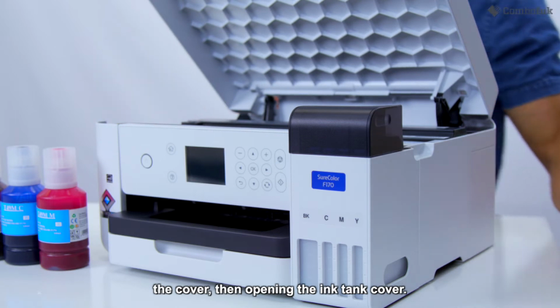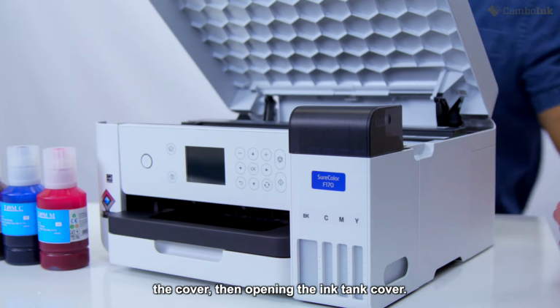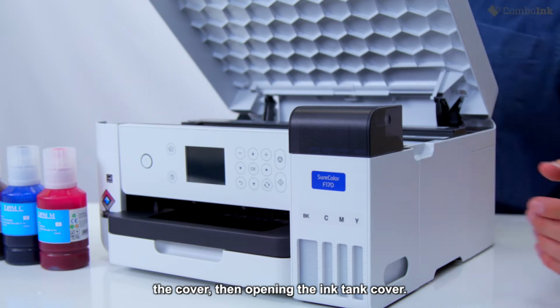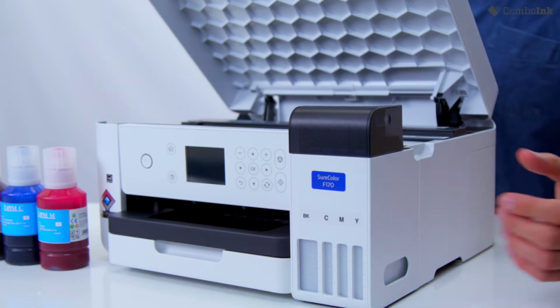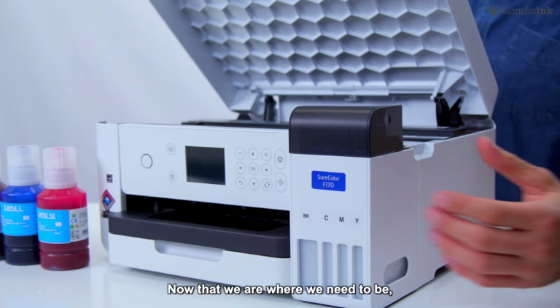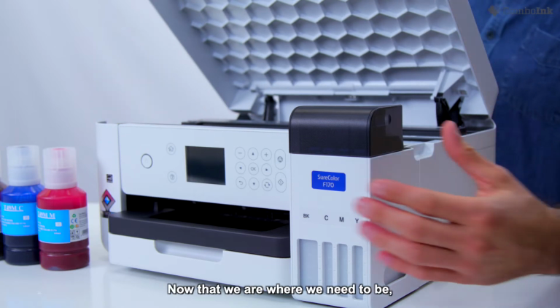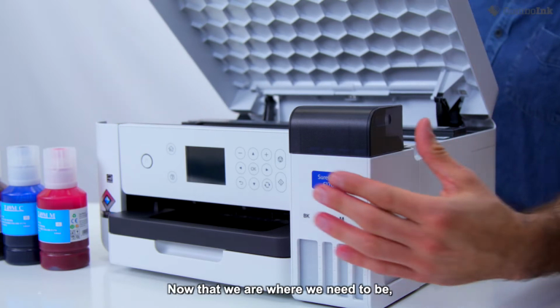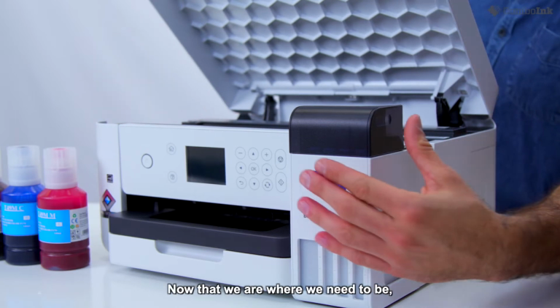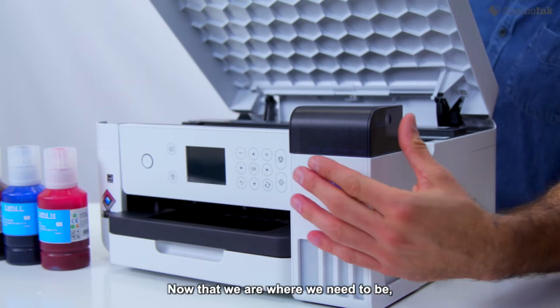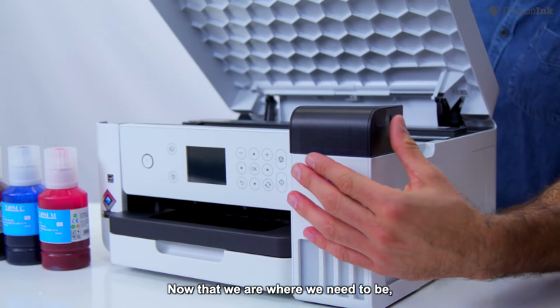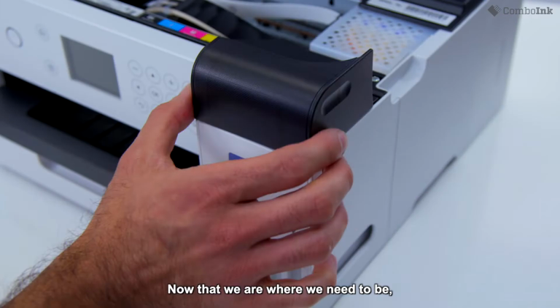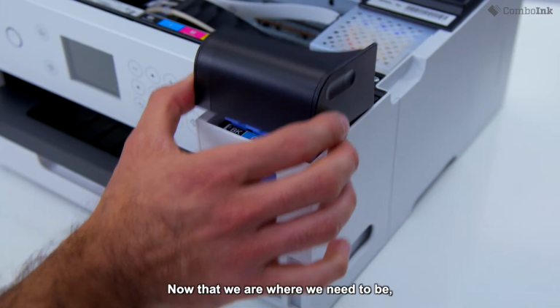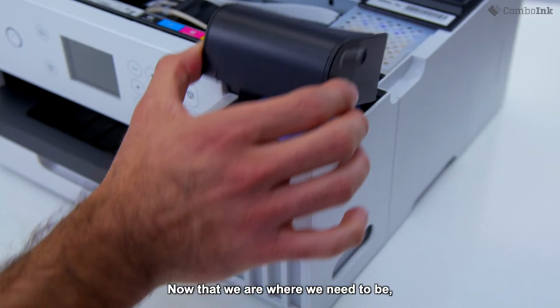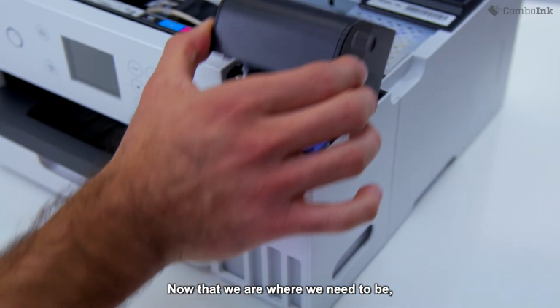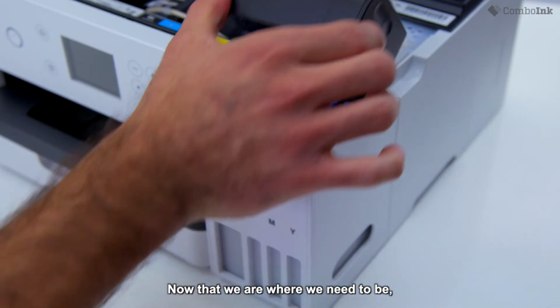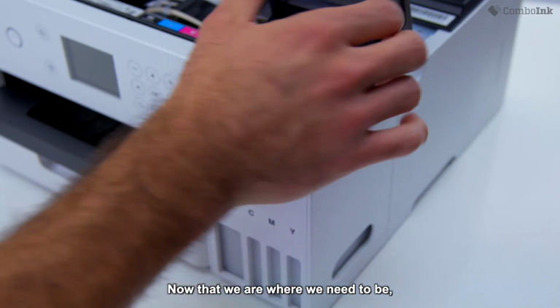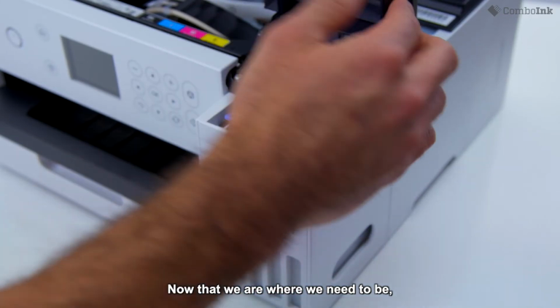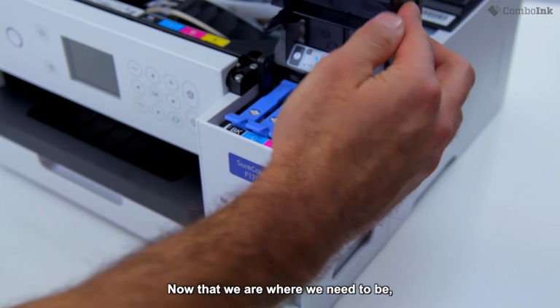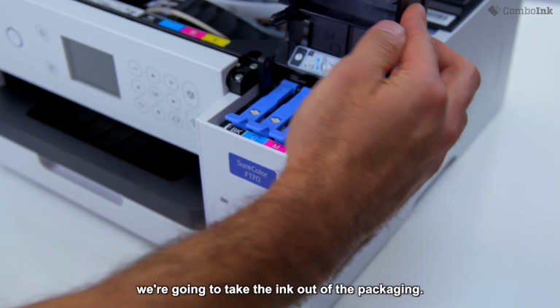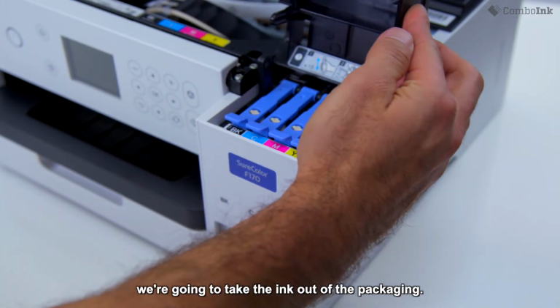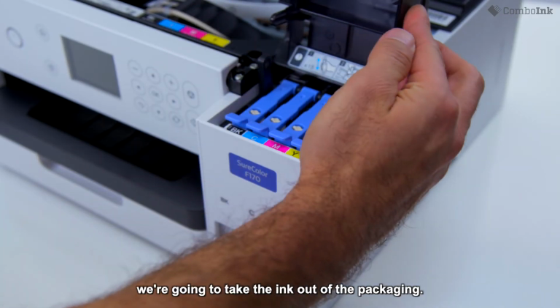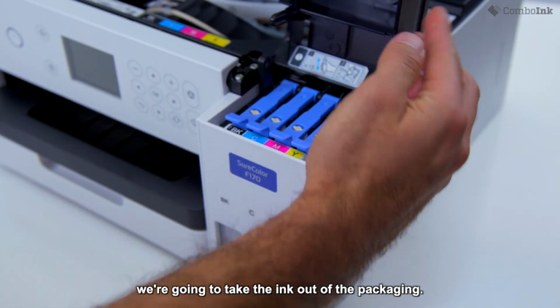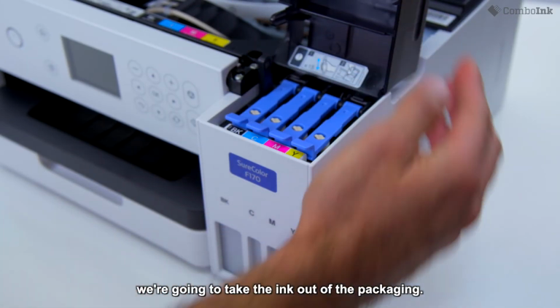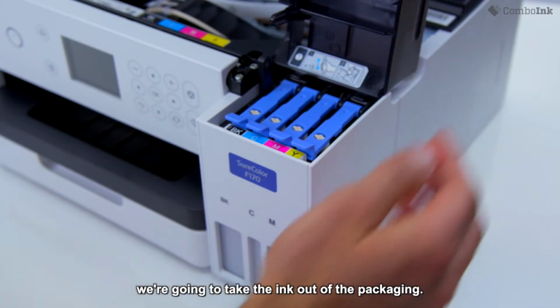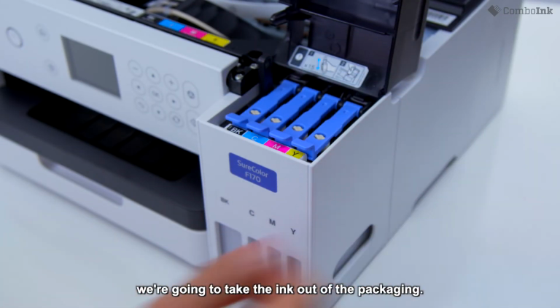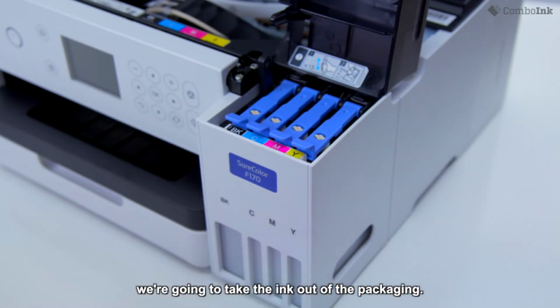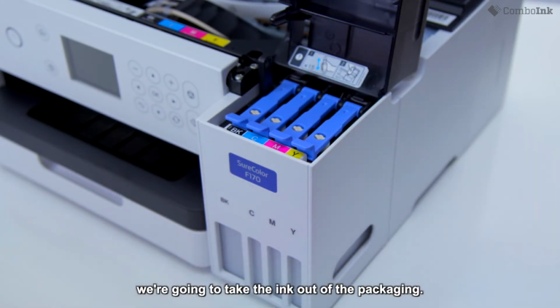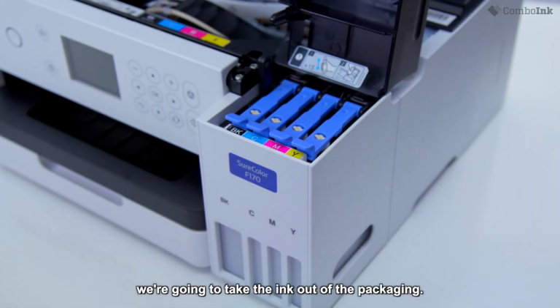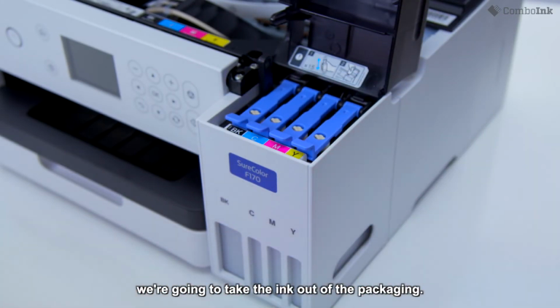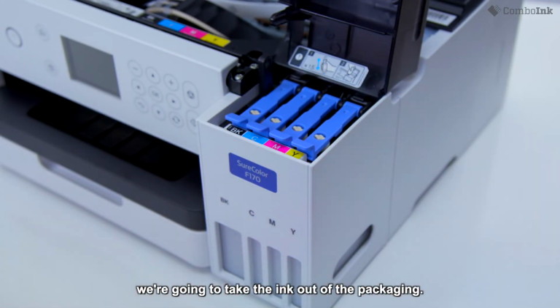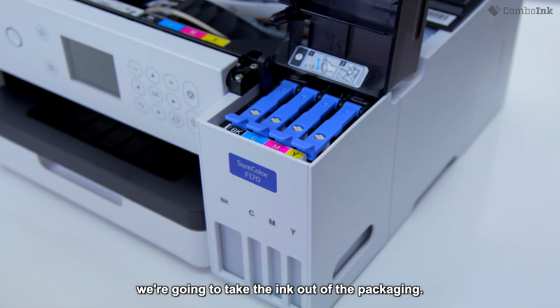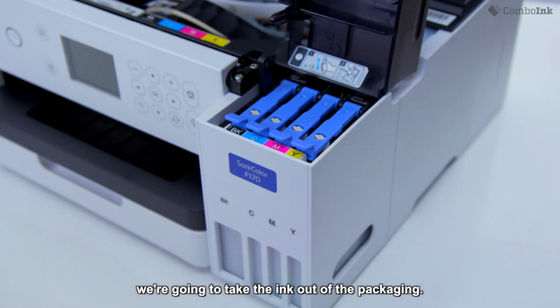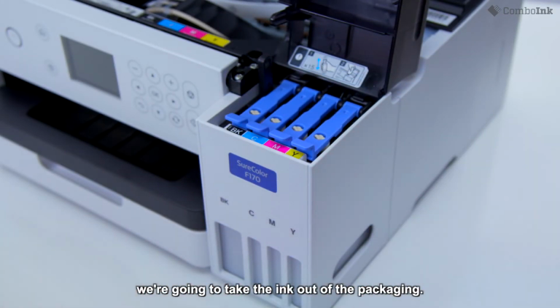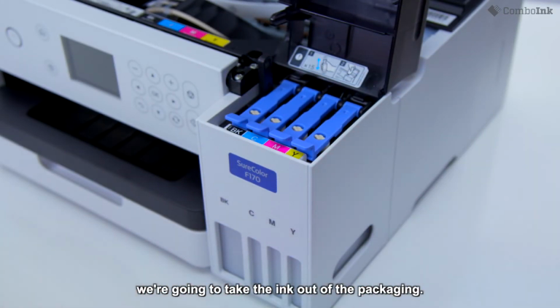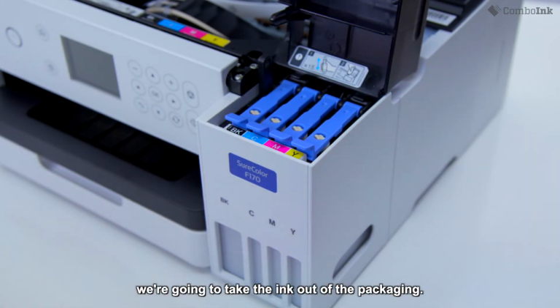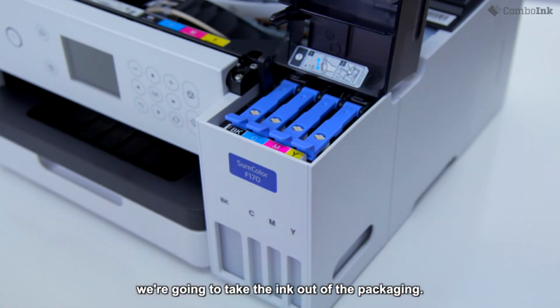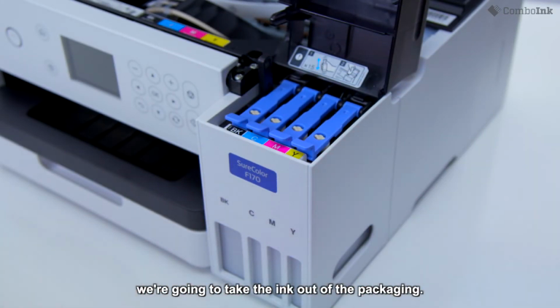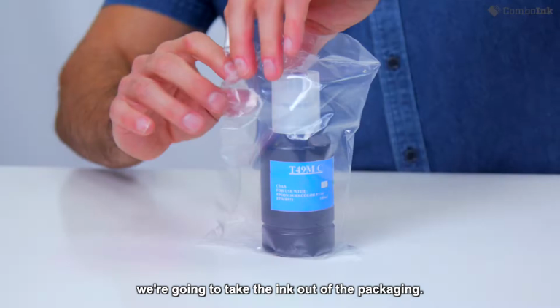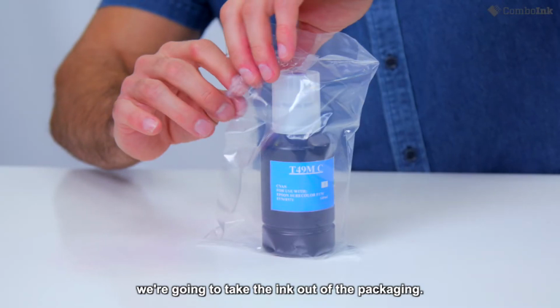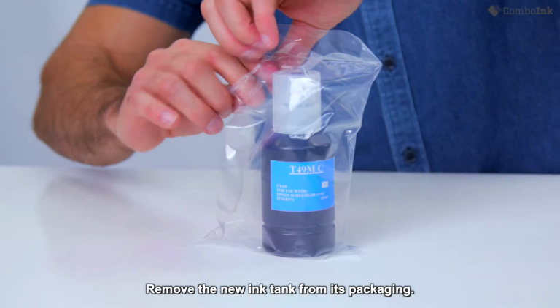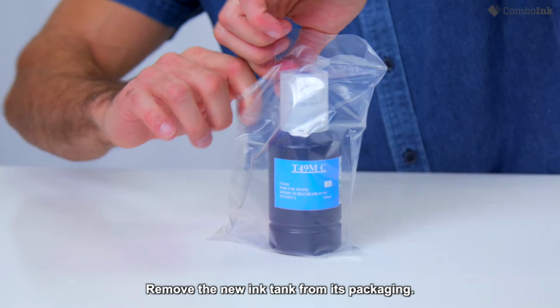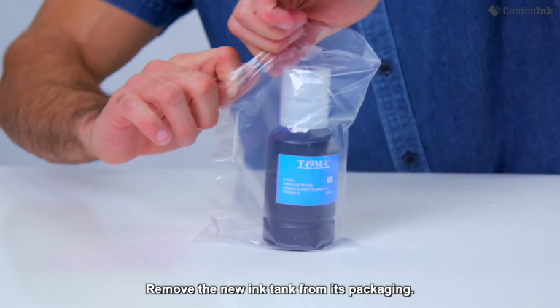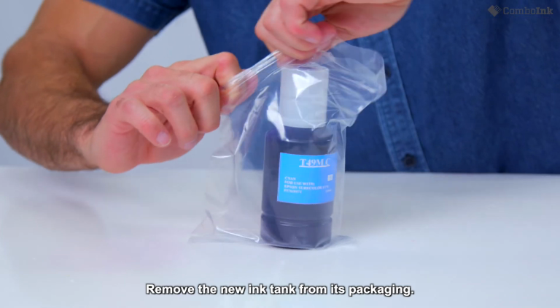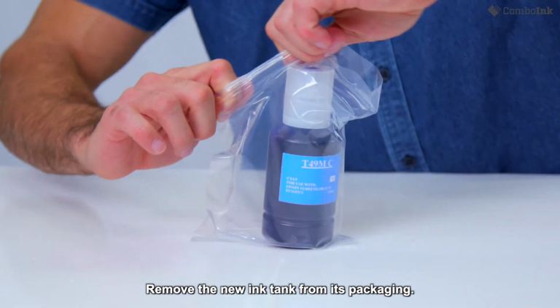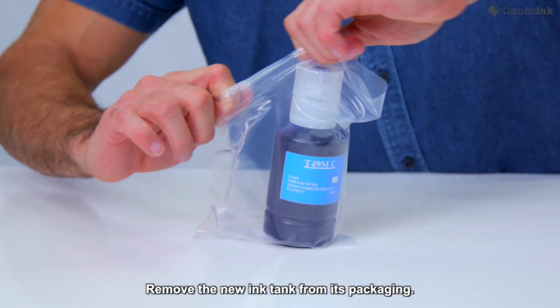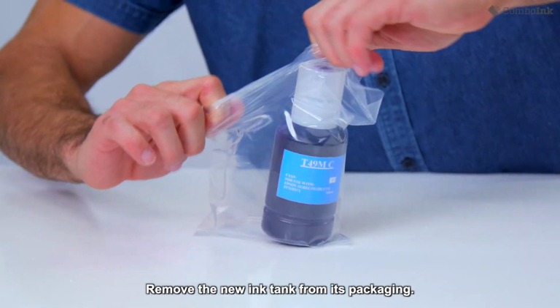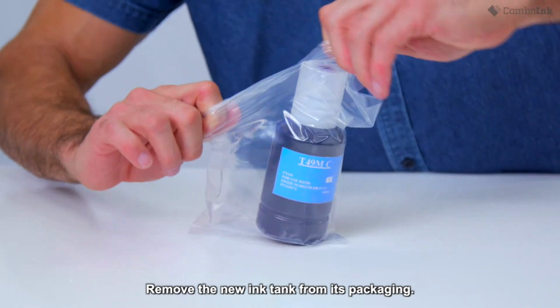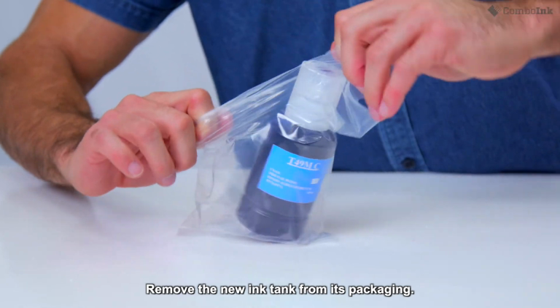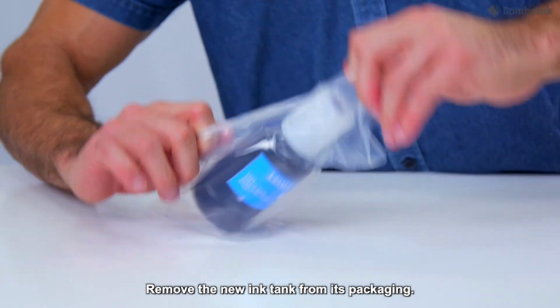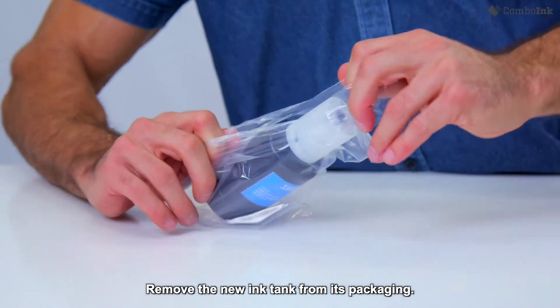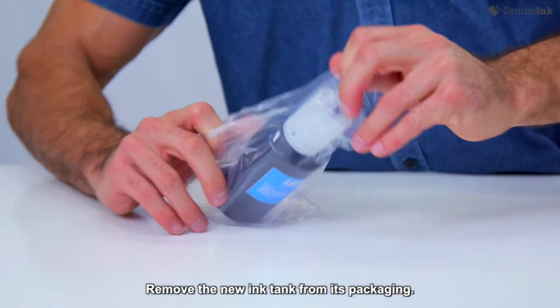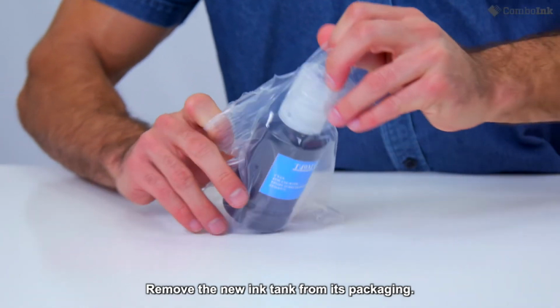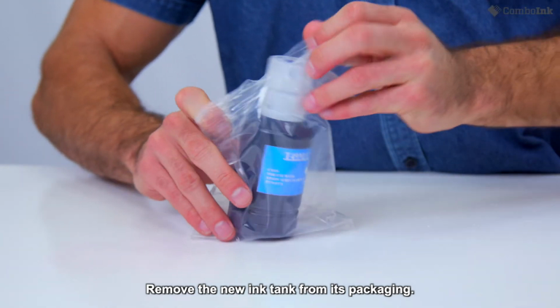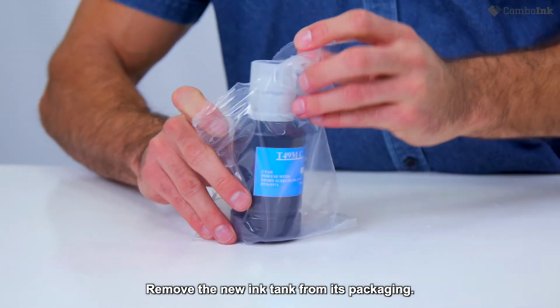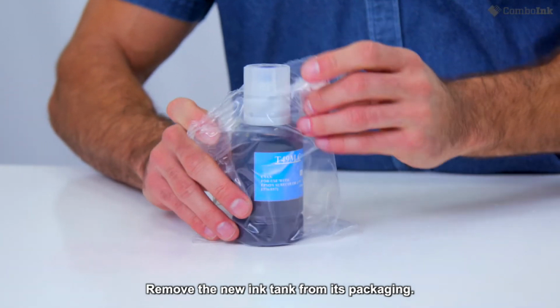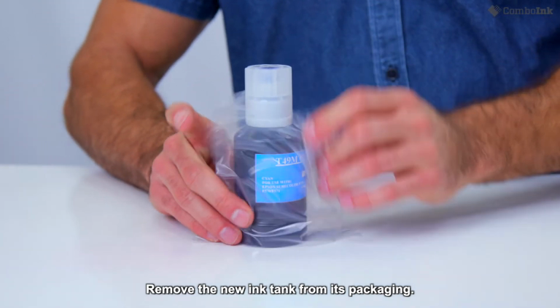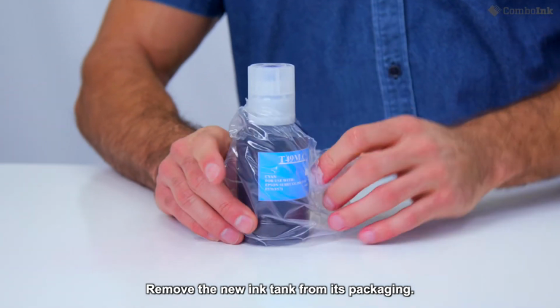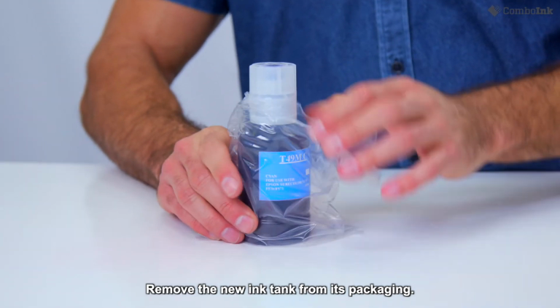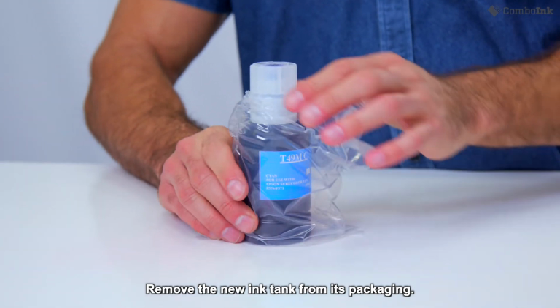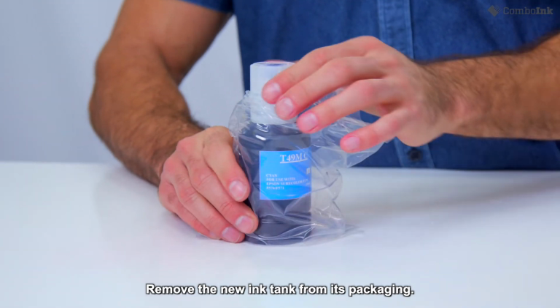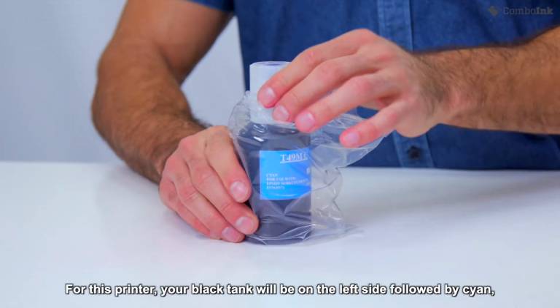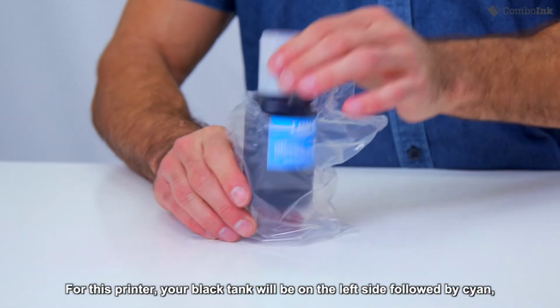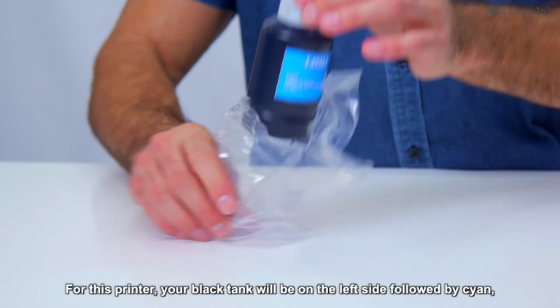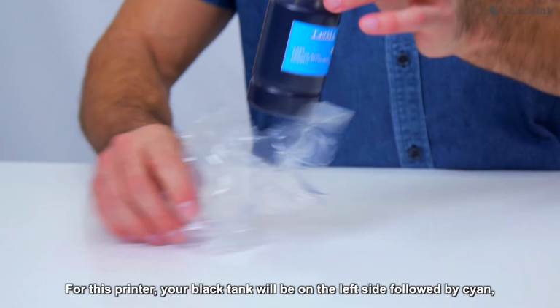Now that we're where we need to be, we're going to take the ink out of the packaging. Remove the new ink tank from its packaging. For this printer,